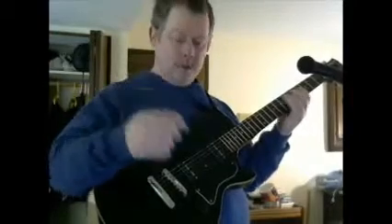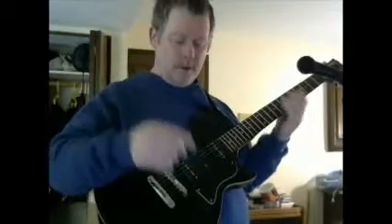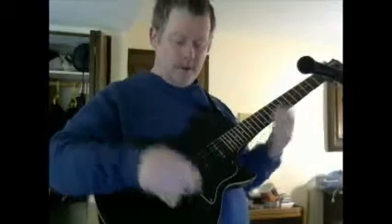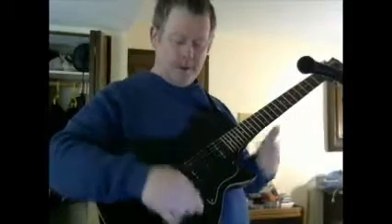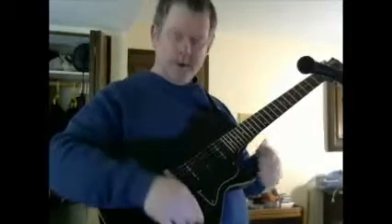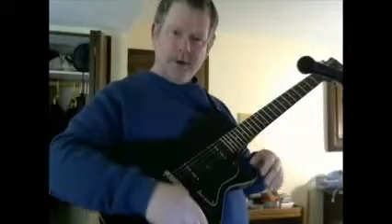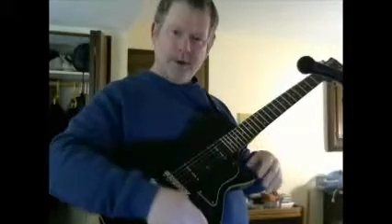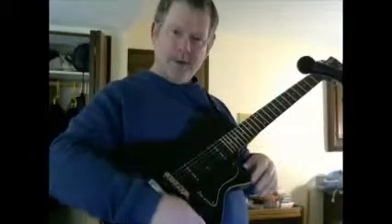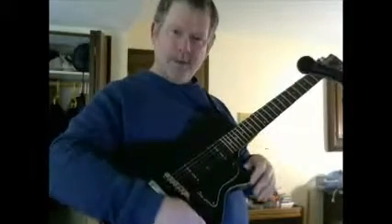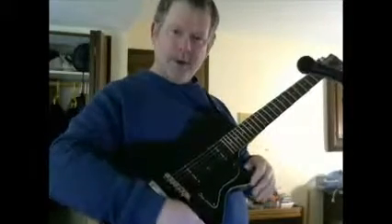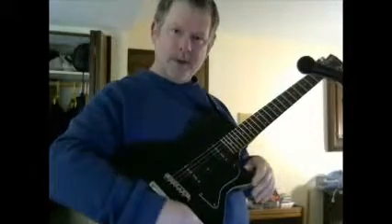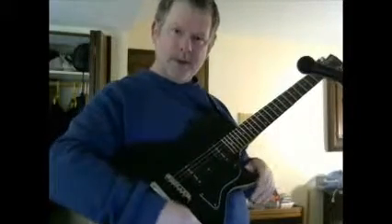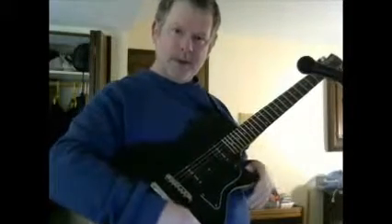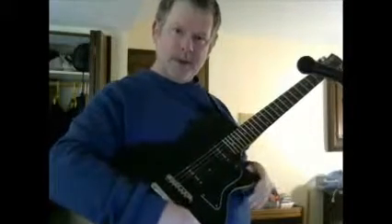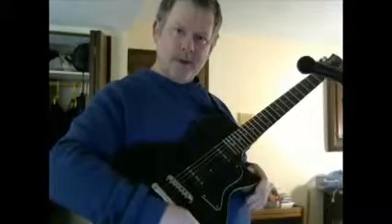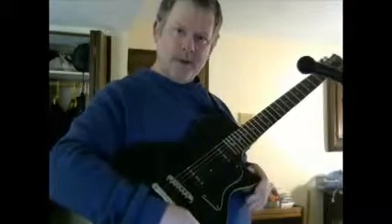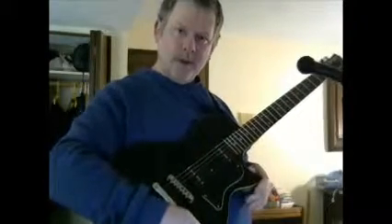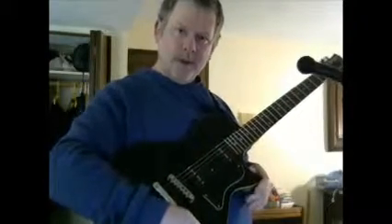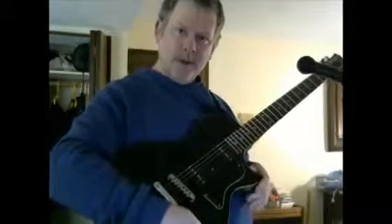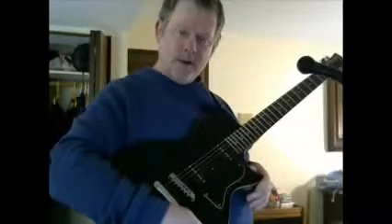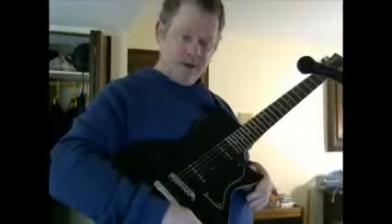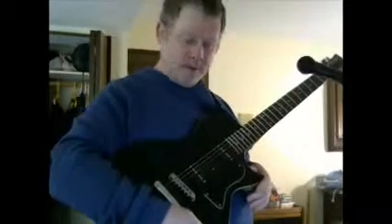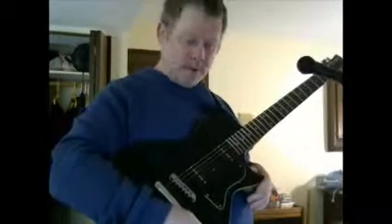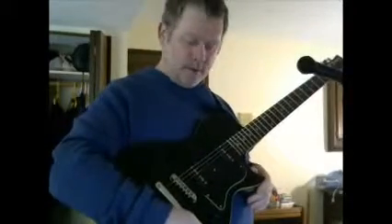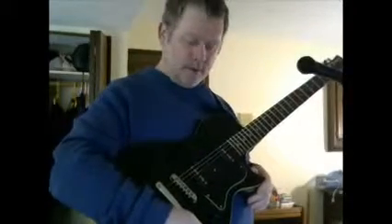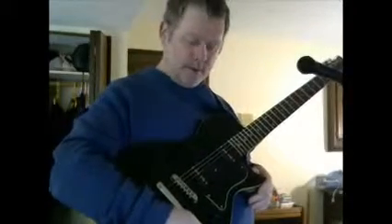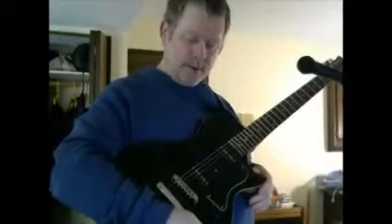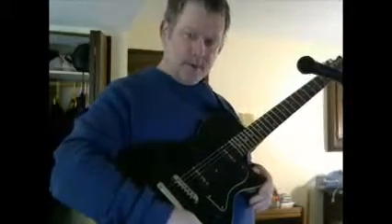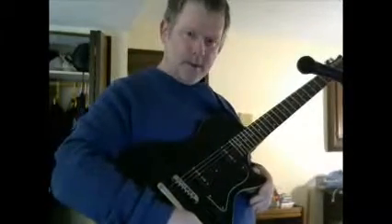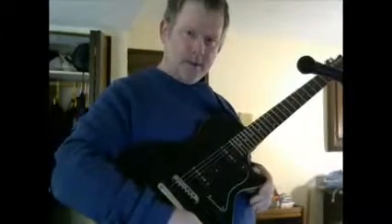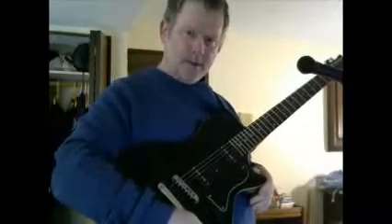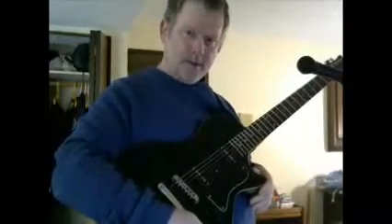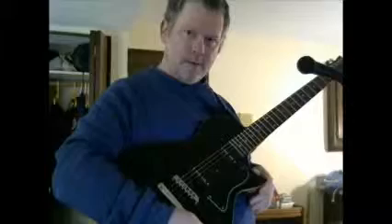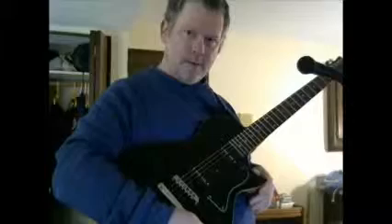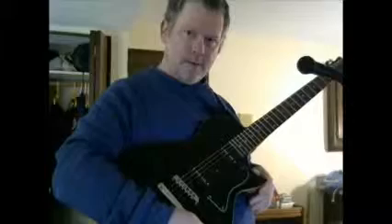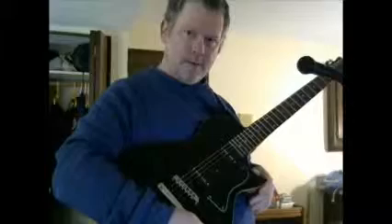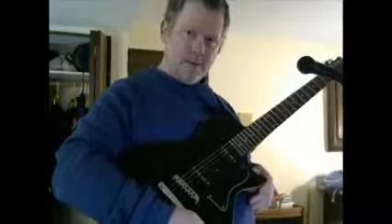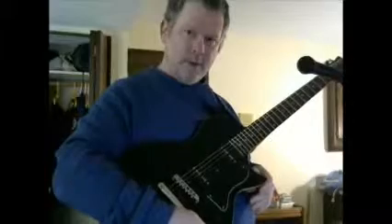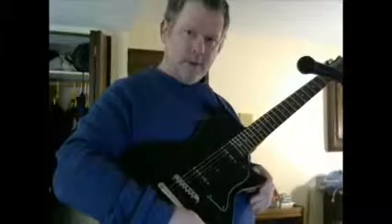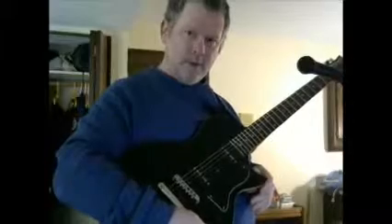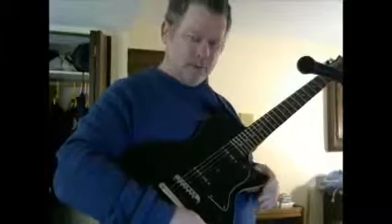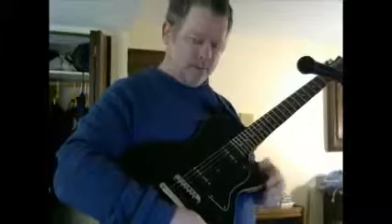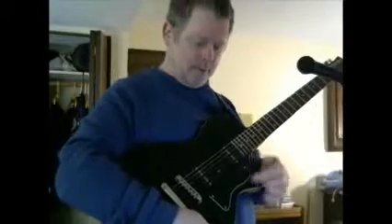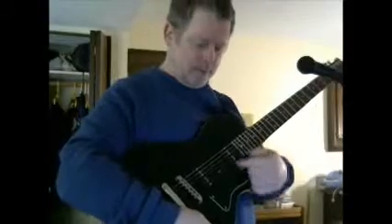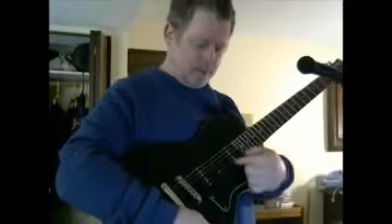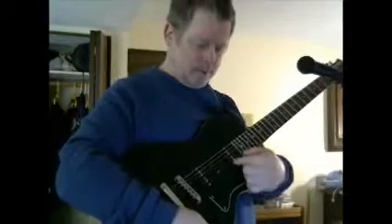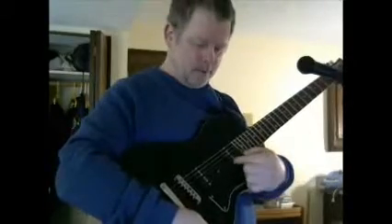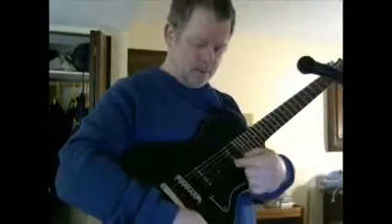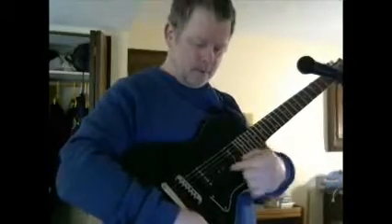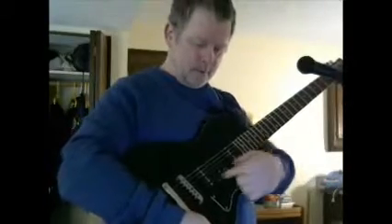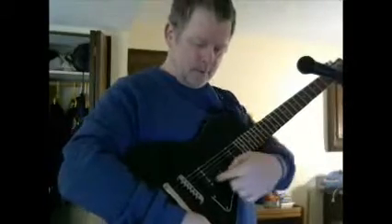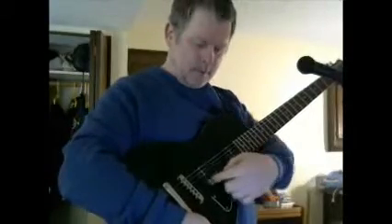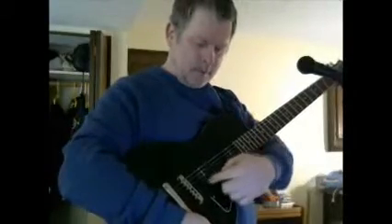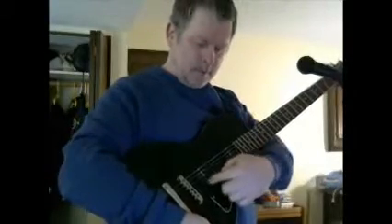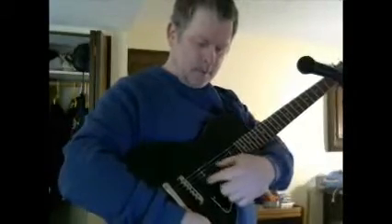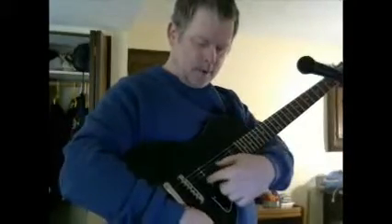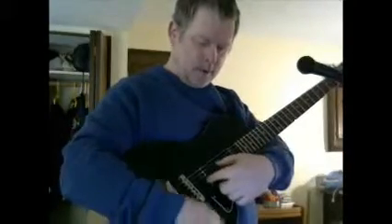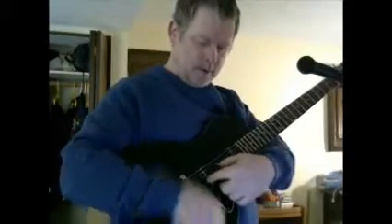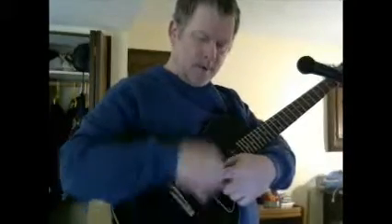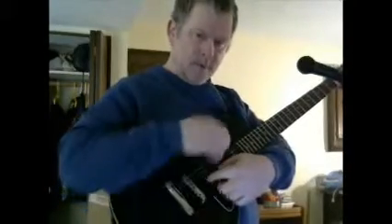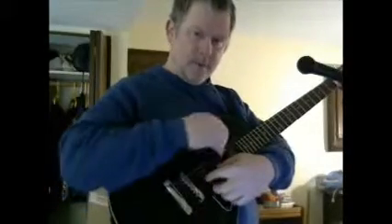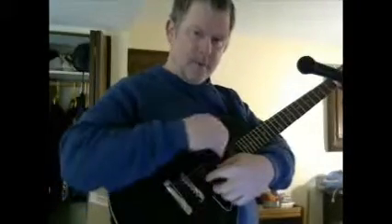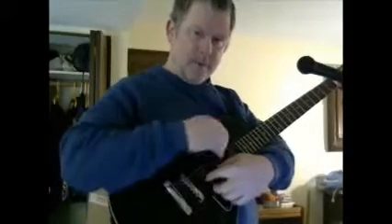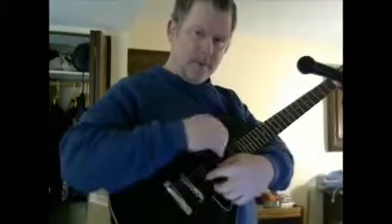You can hear that buzz, right? That's in the rhythm pickup. There's the treble pickup.